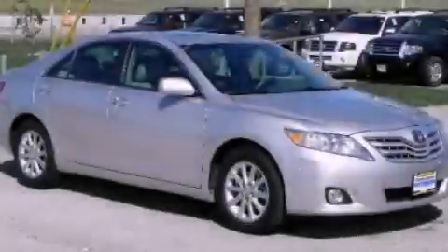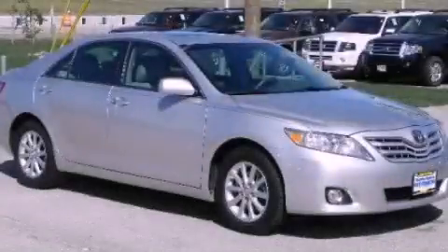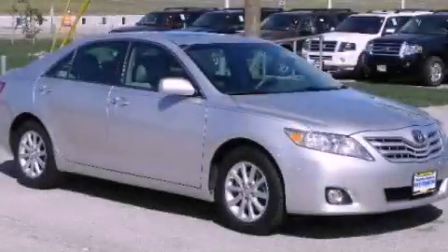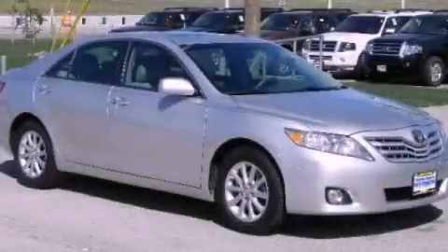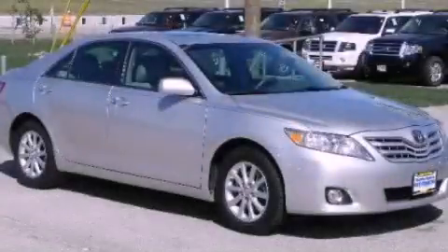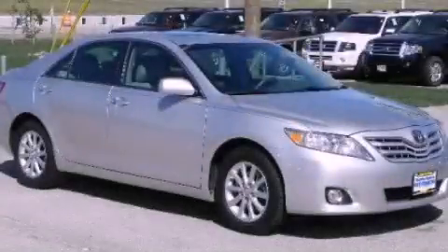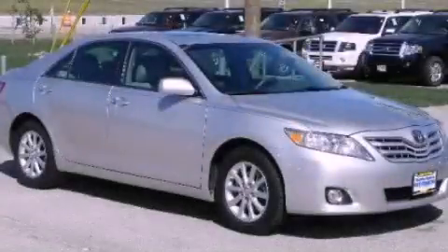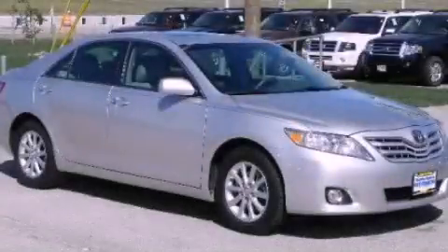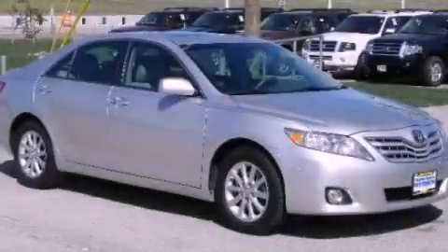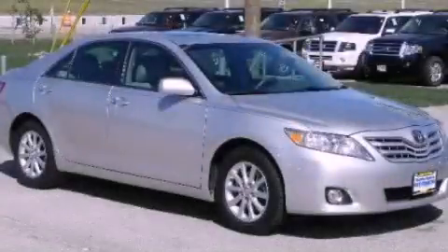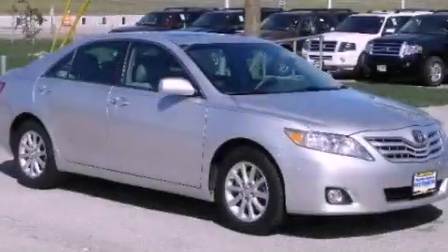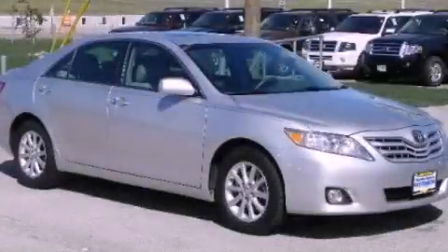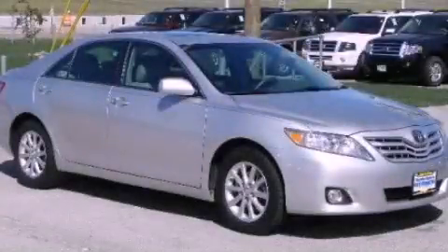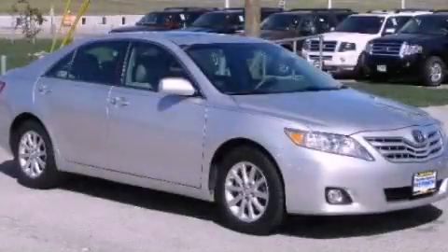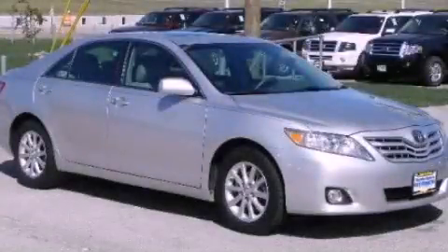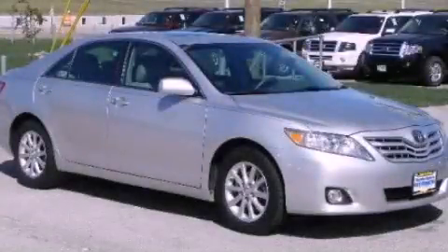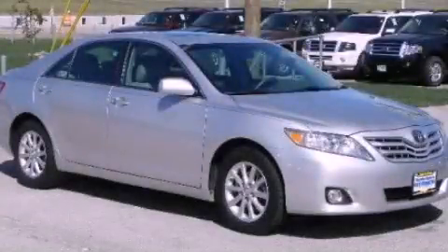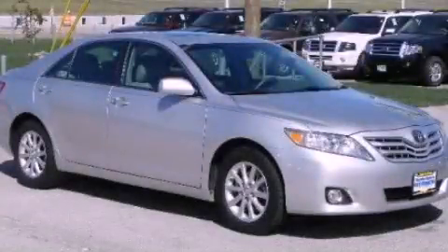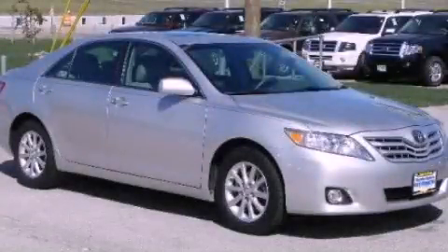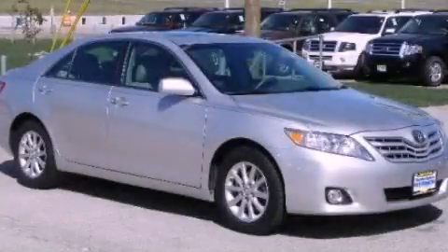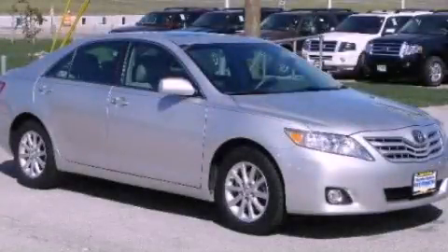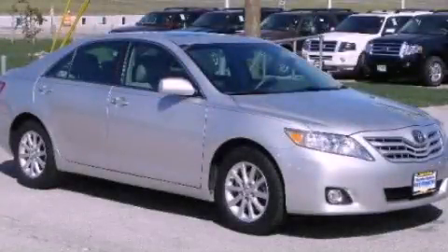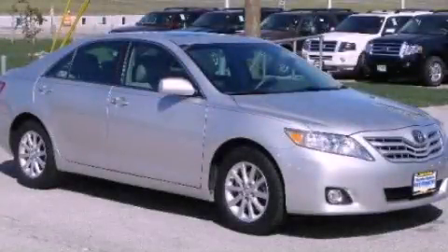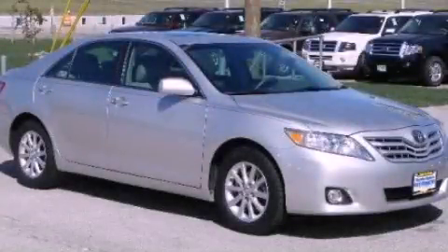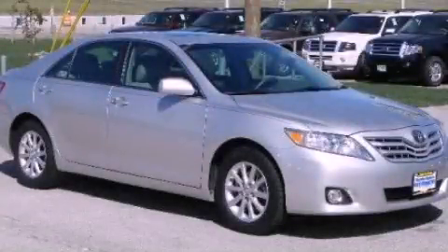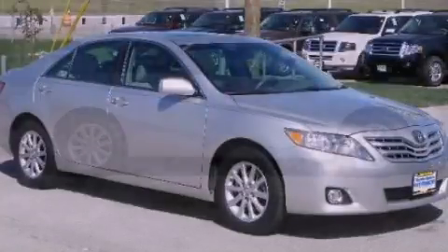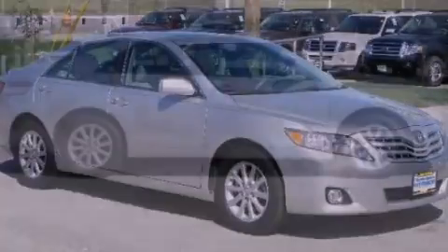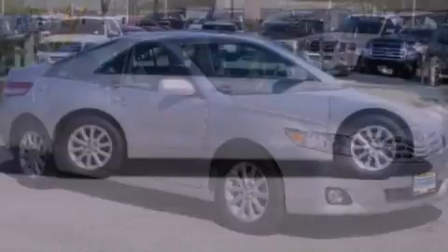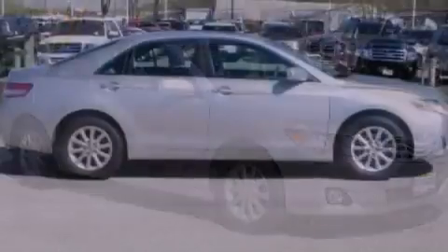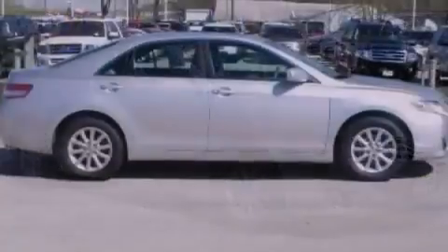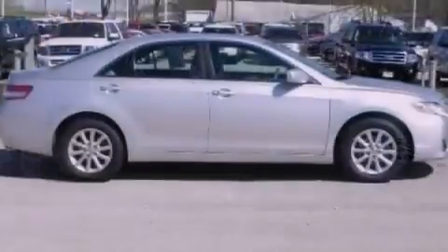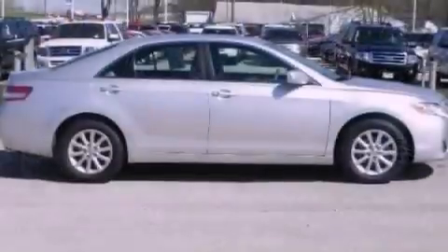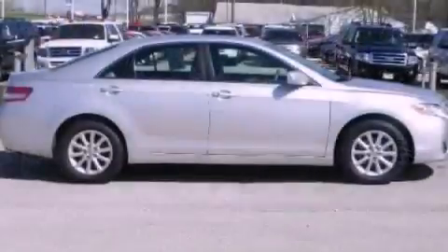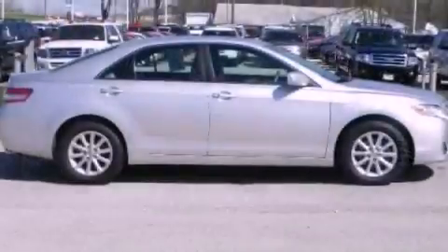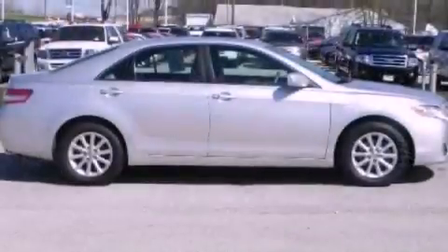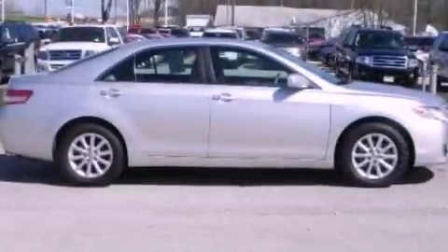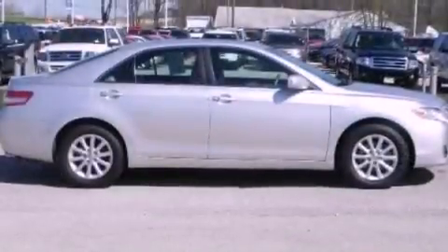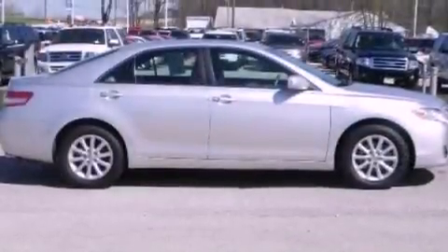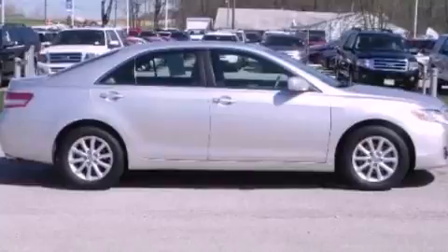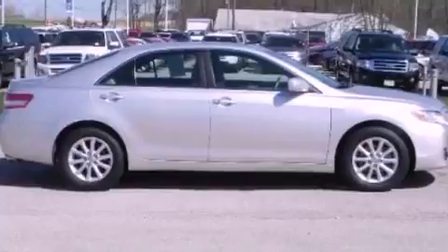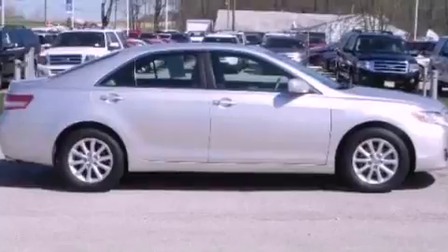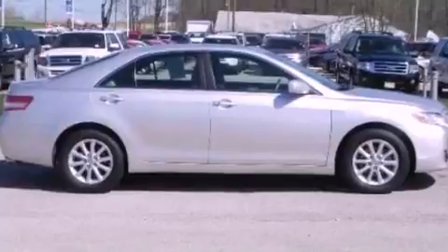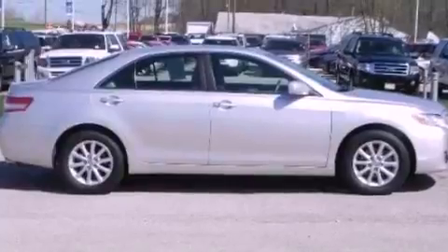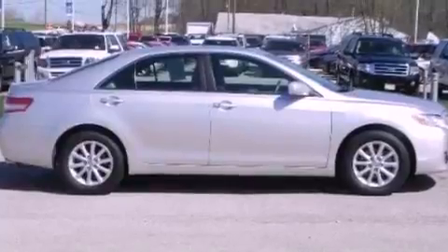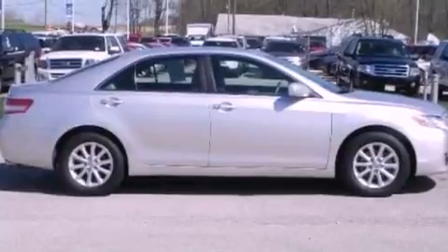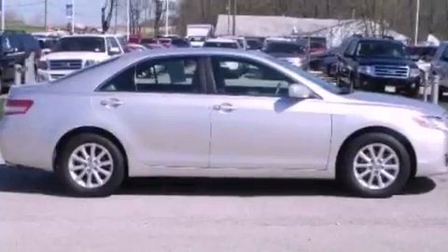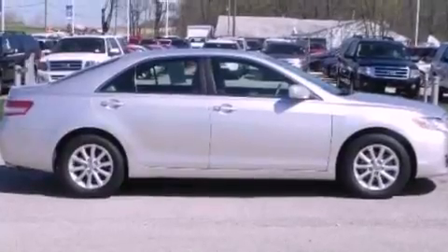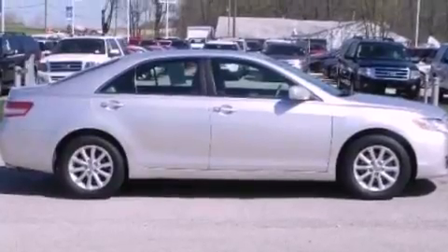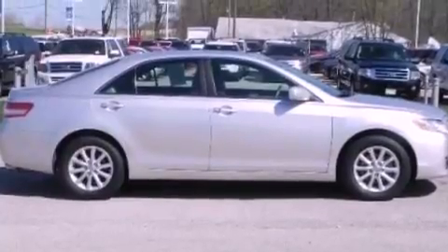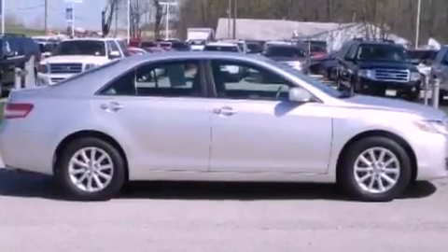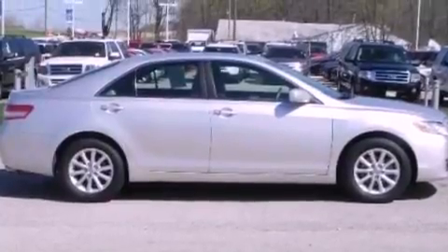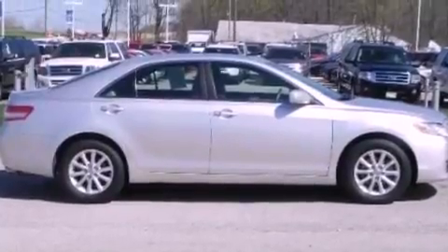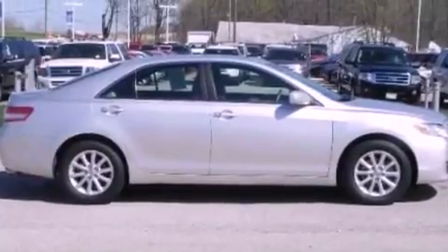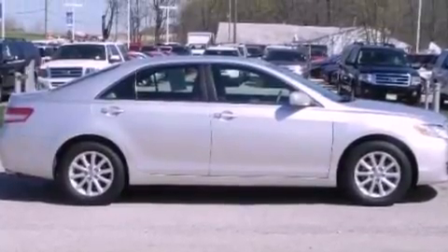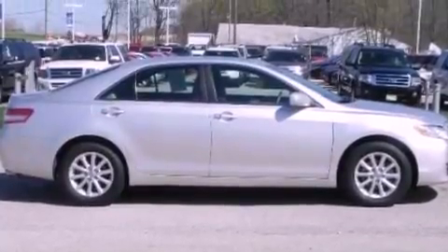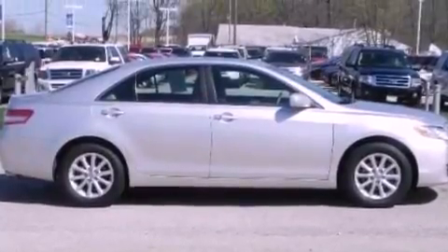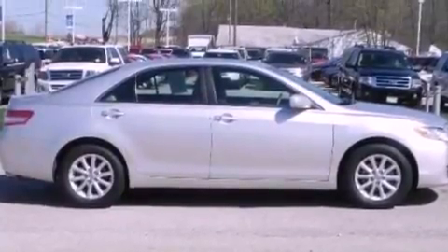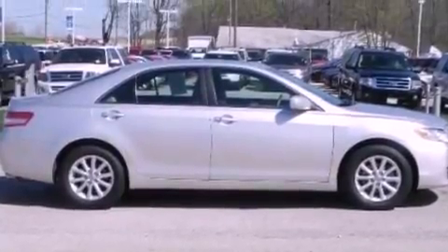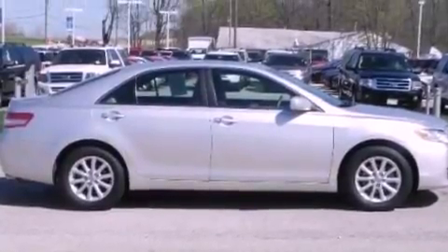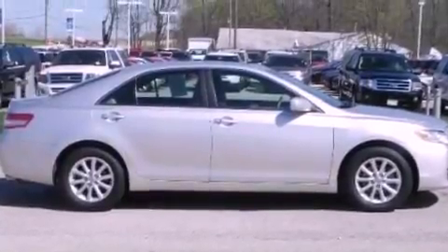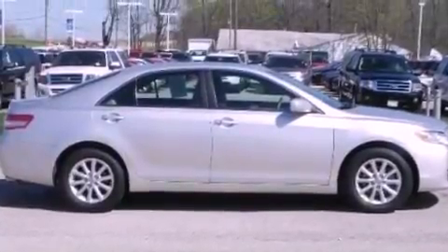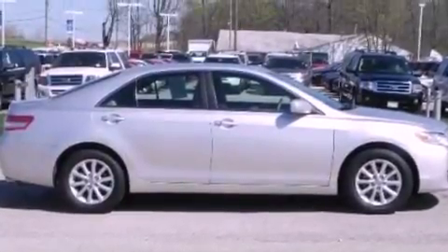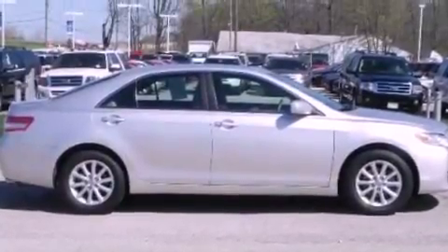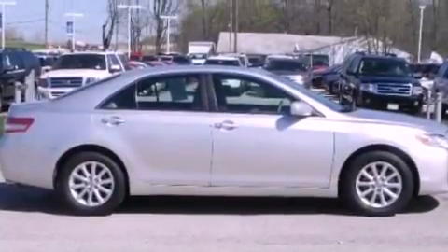This is a 2010 Toyota Camry. It has a 3.5-liter six-cylinder engine and an automatic transmission.